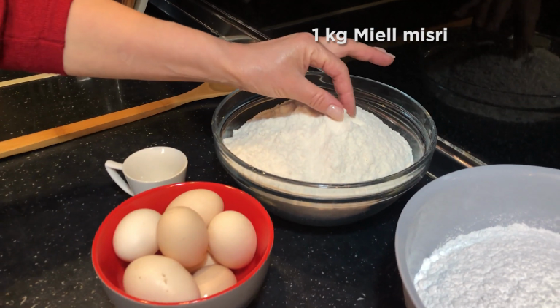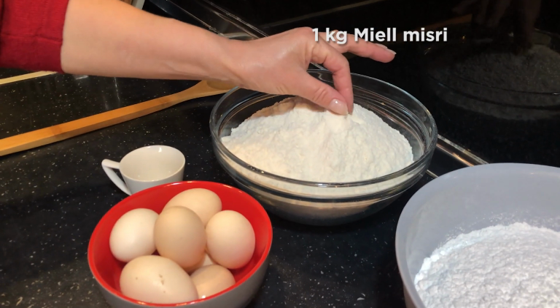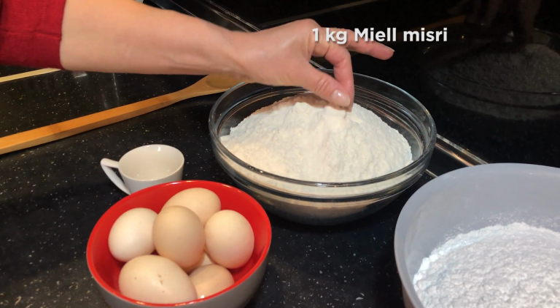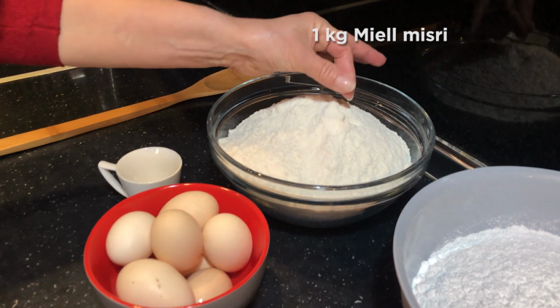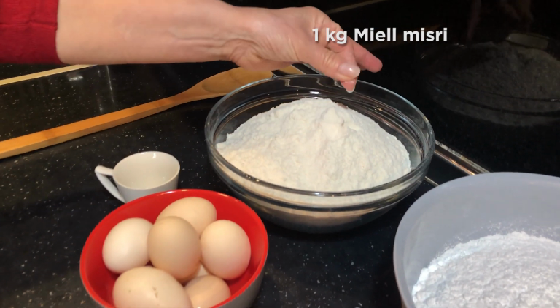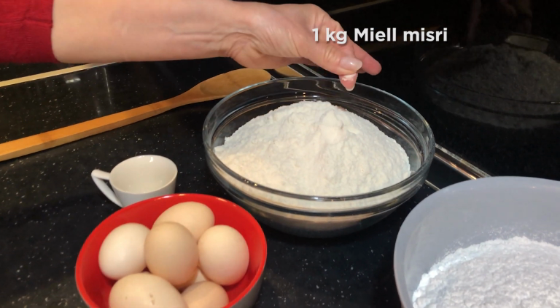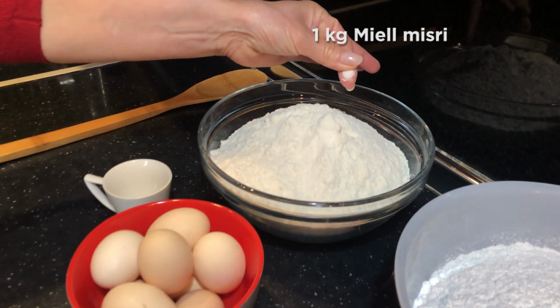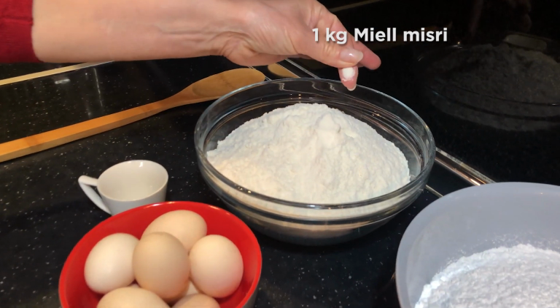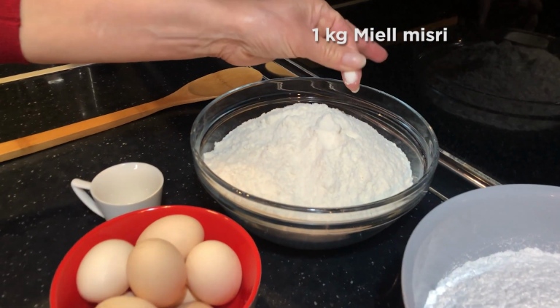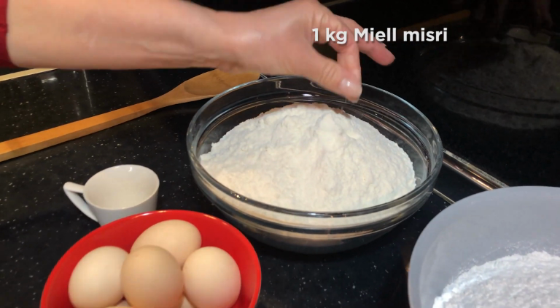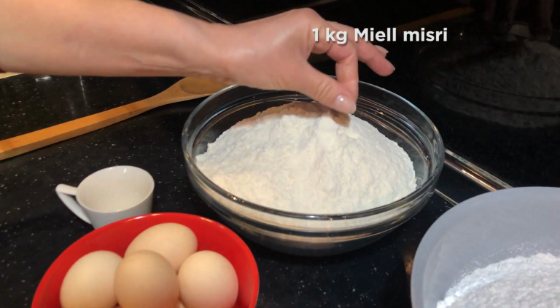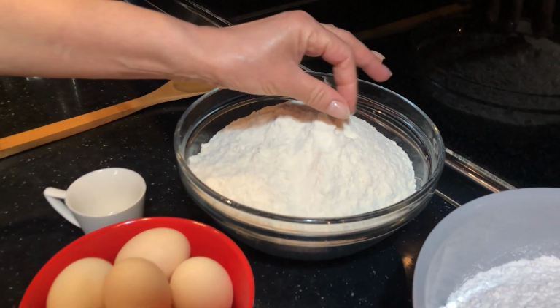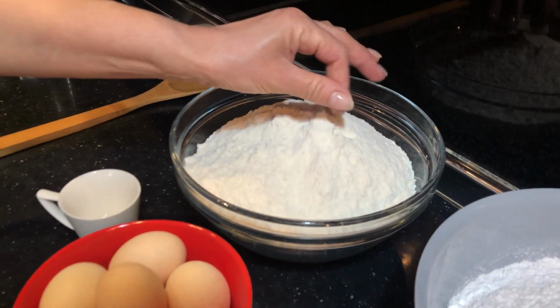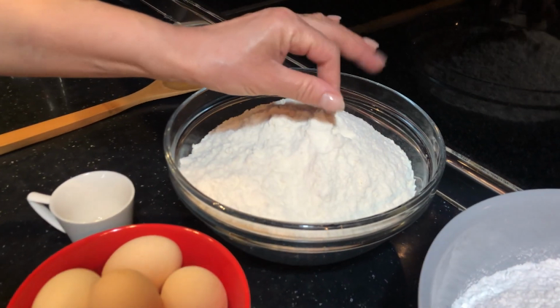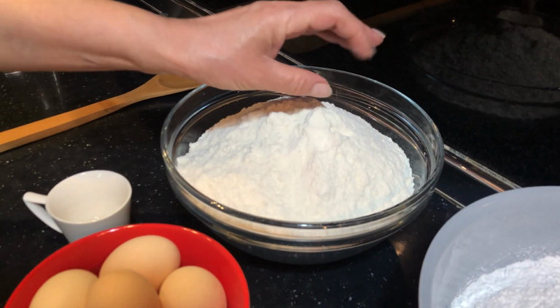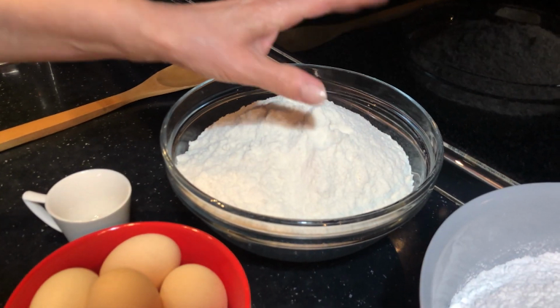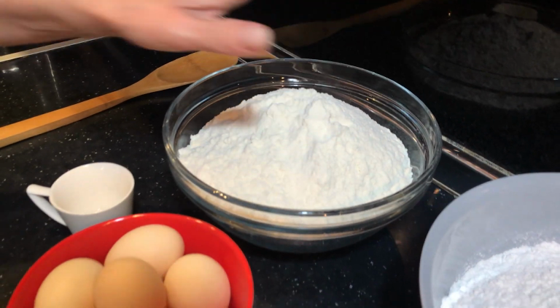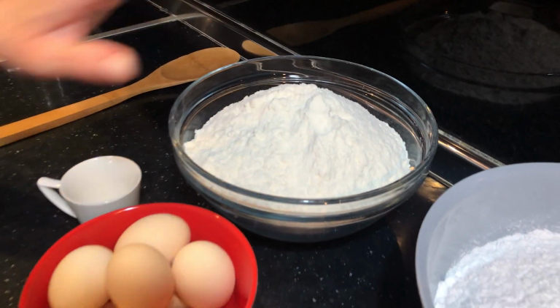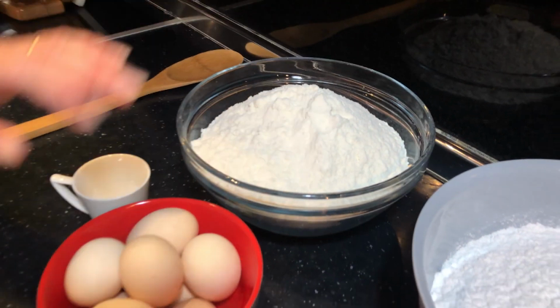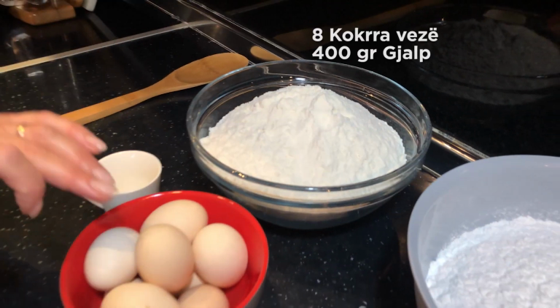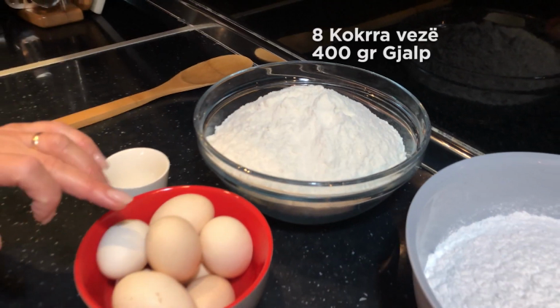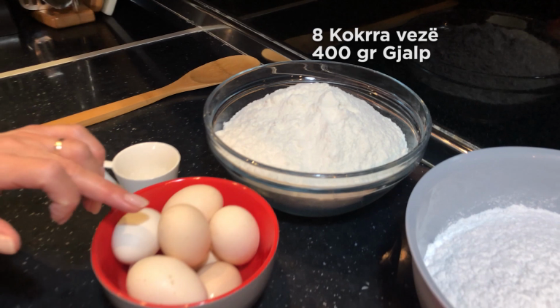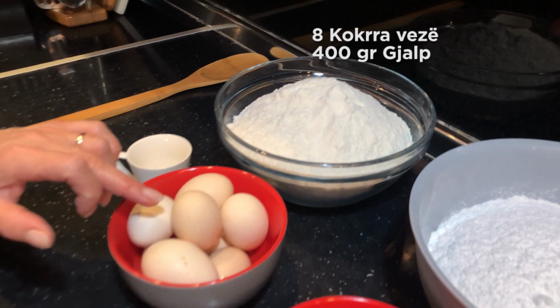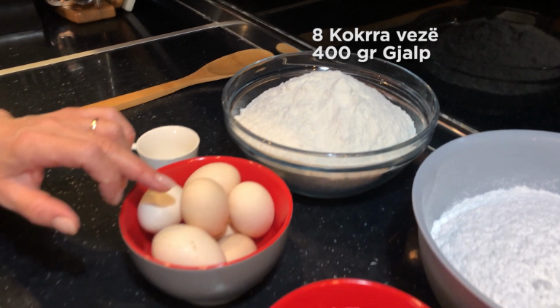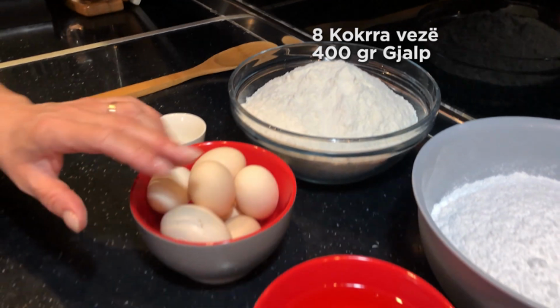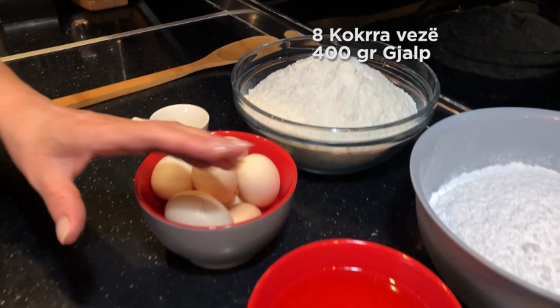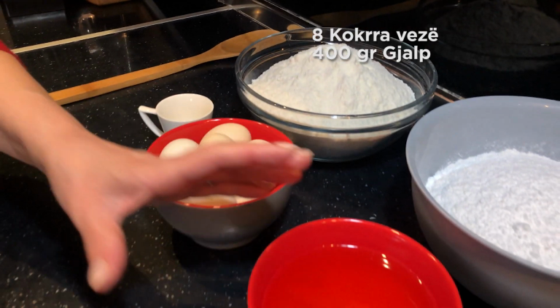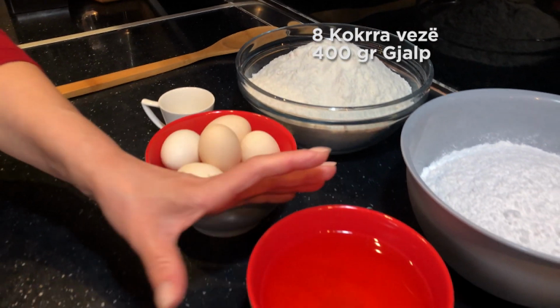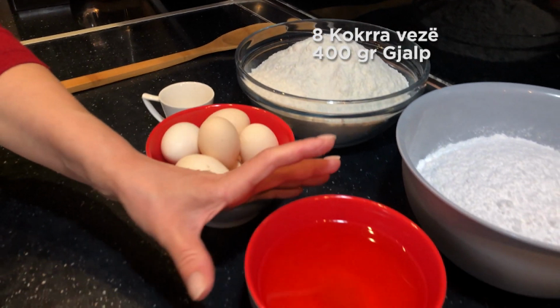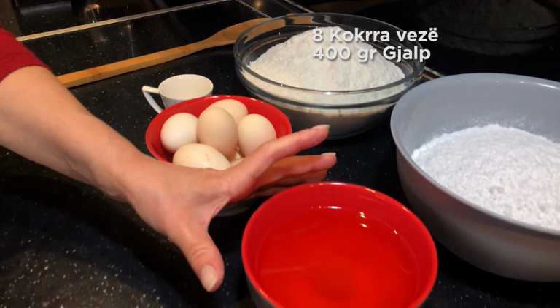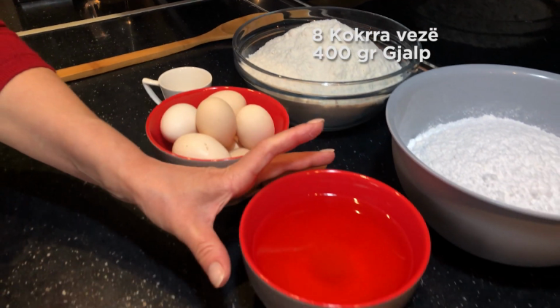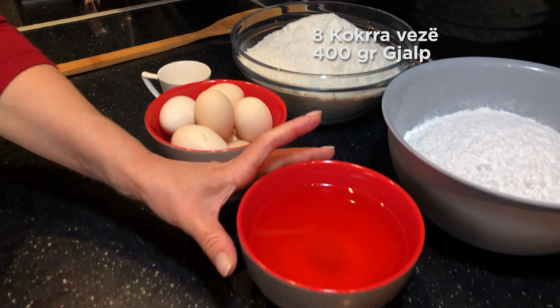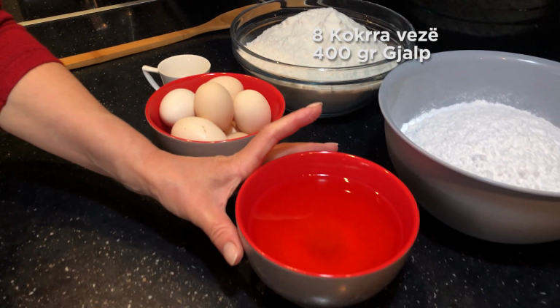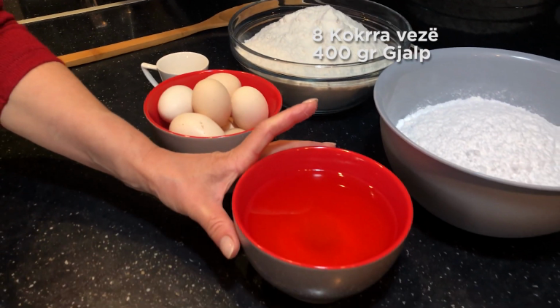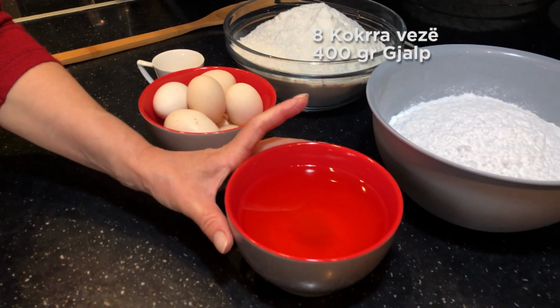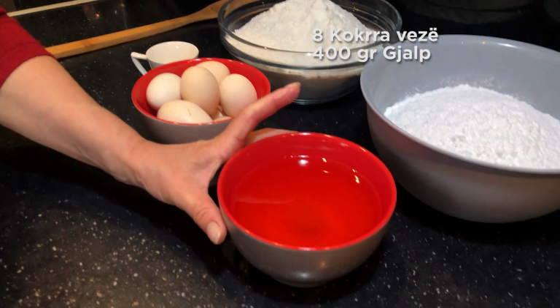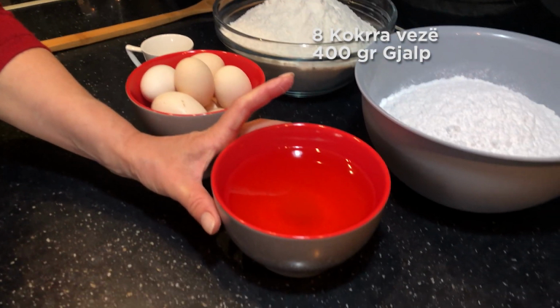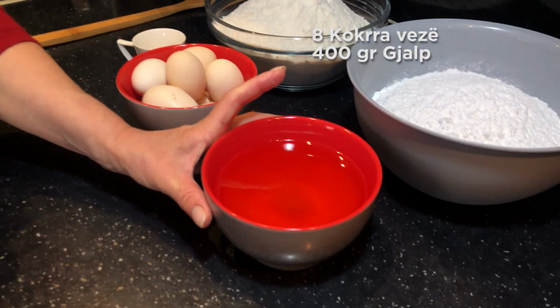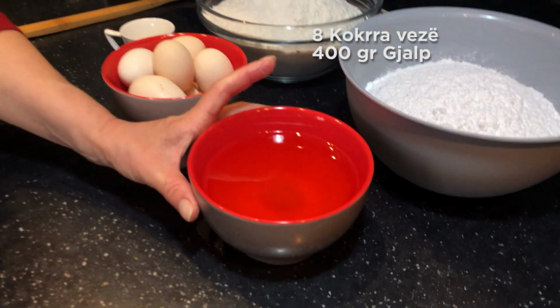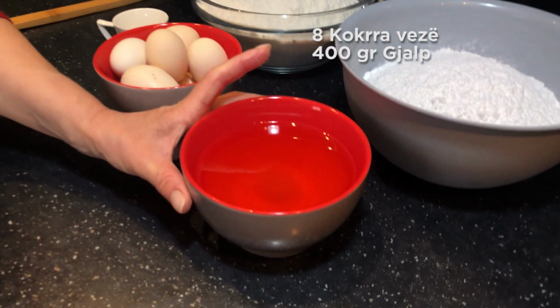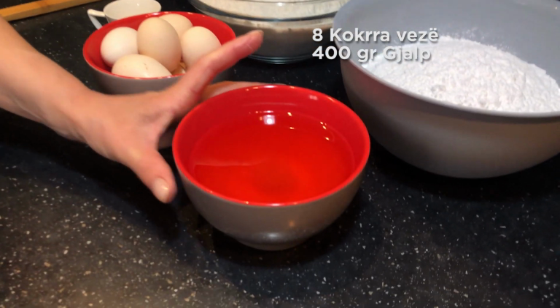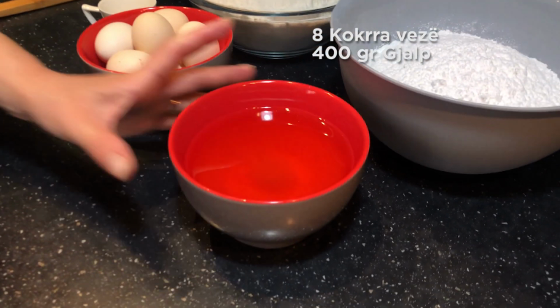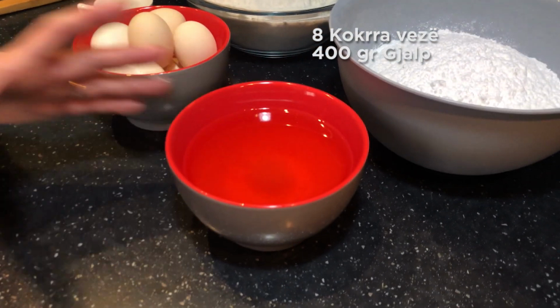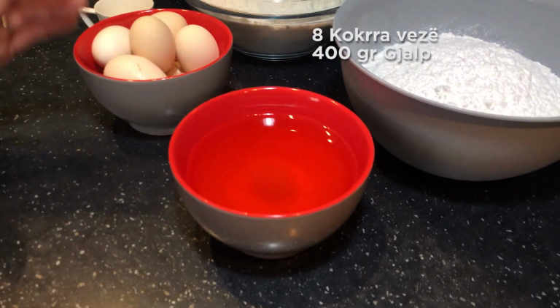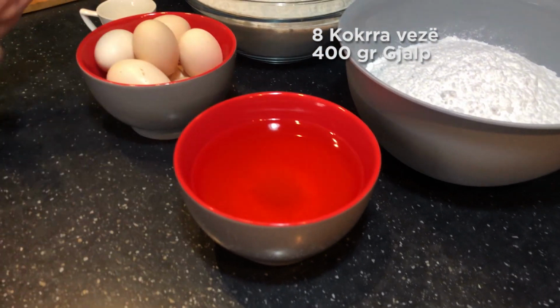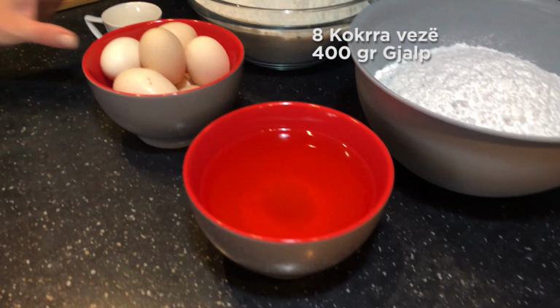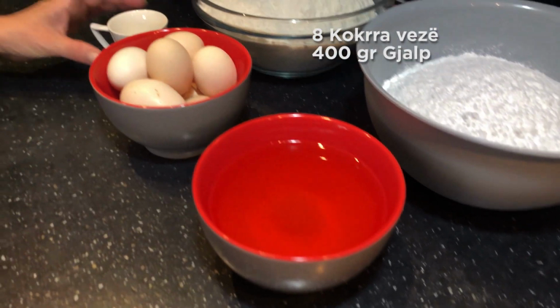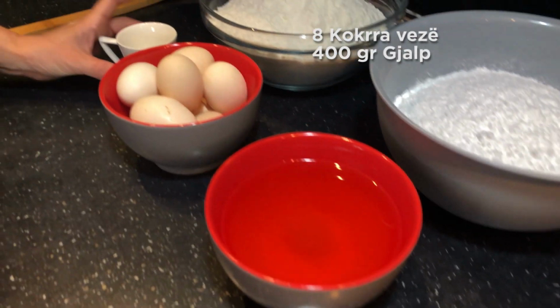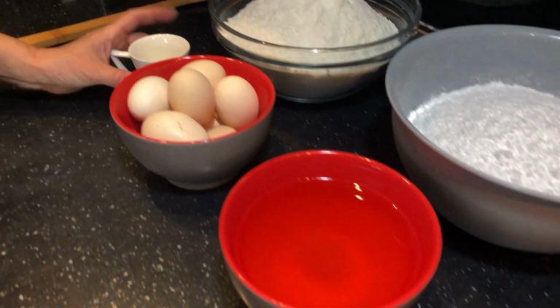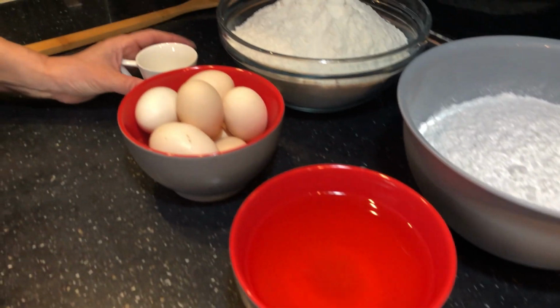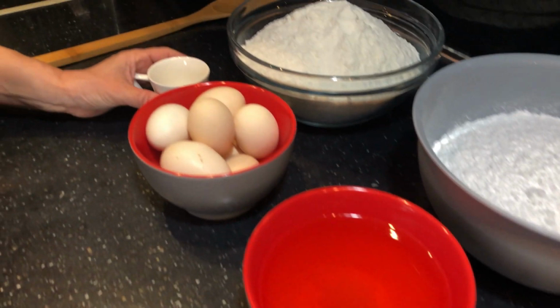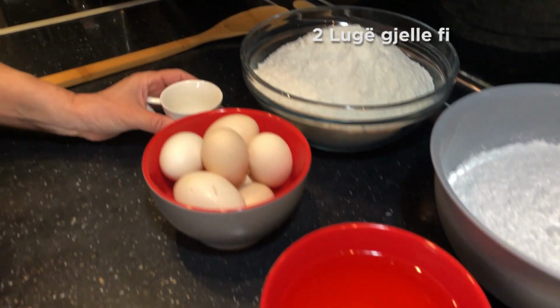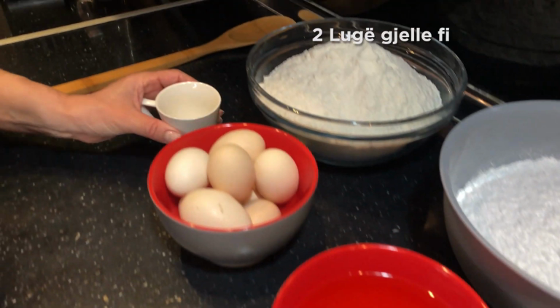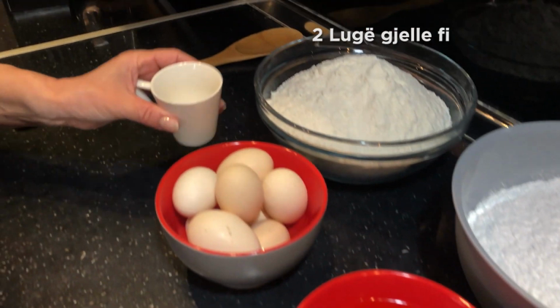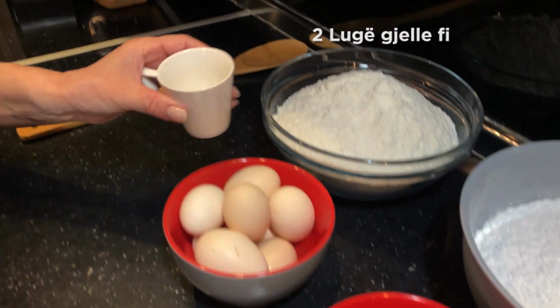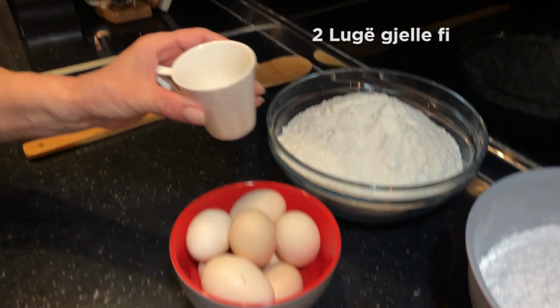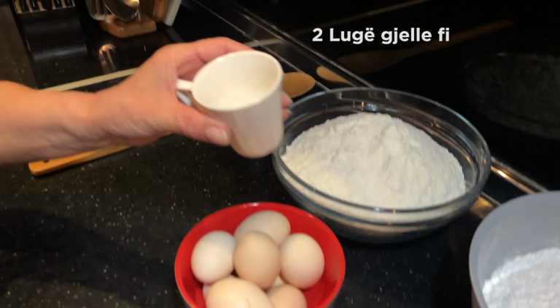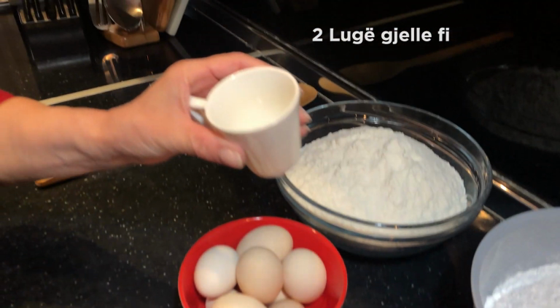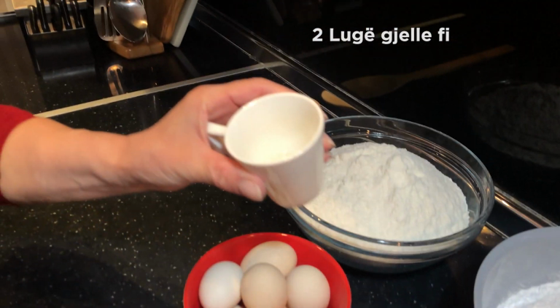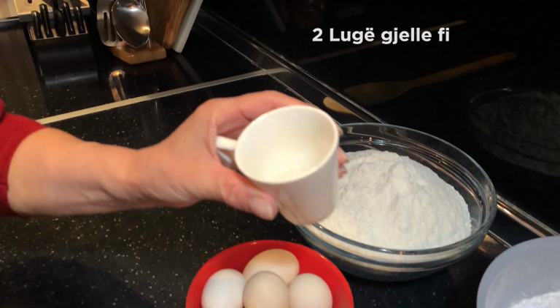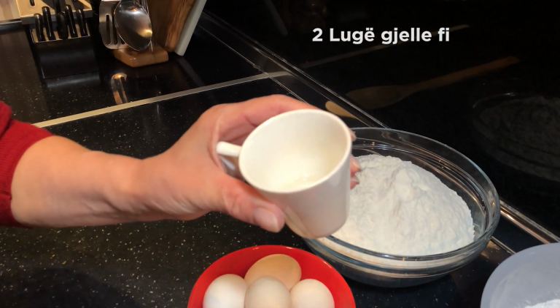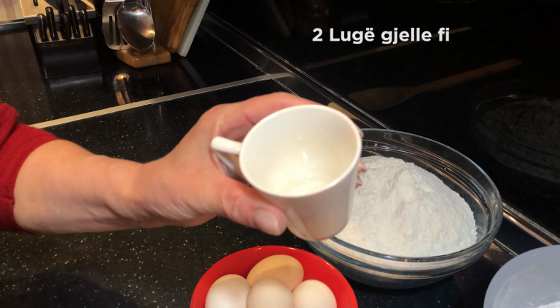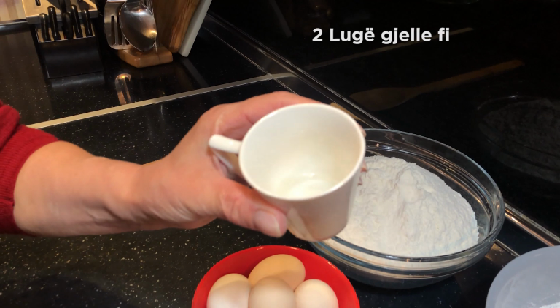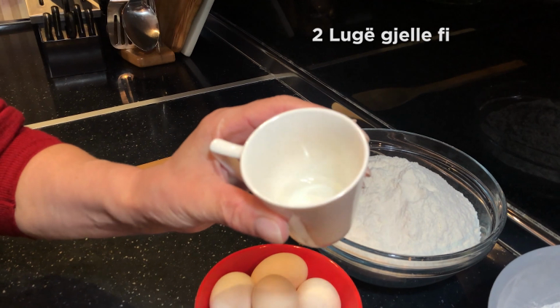8 kukra vez, 400 g gjalp shati, 2 lukë gjele fi.